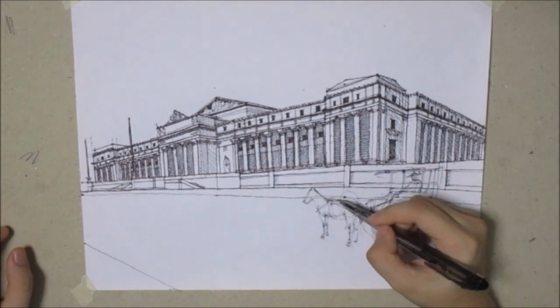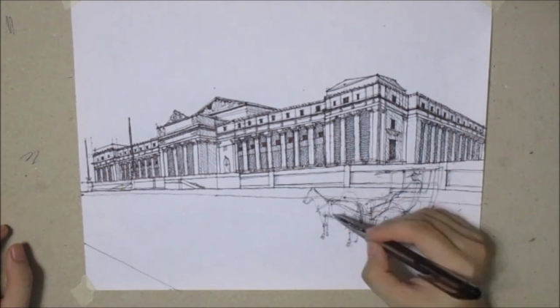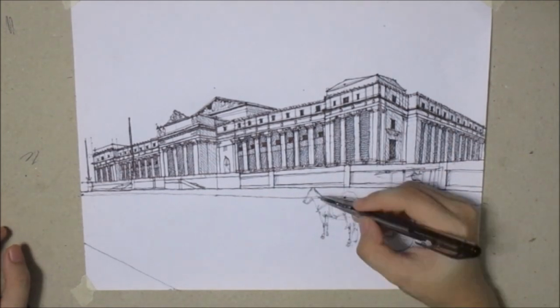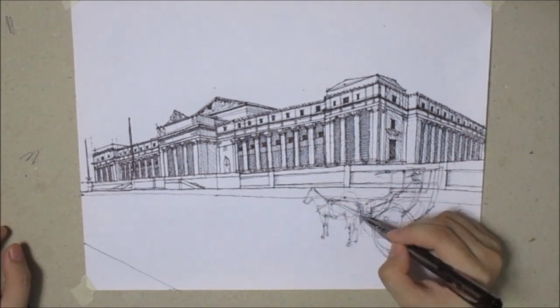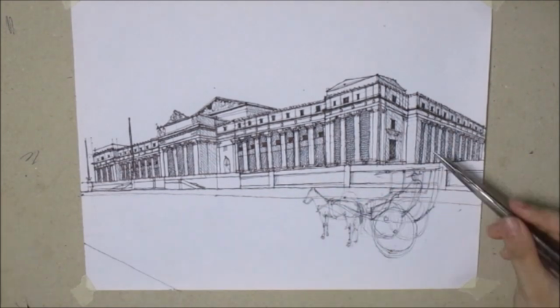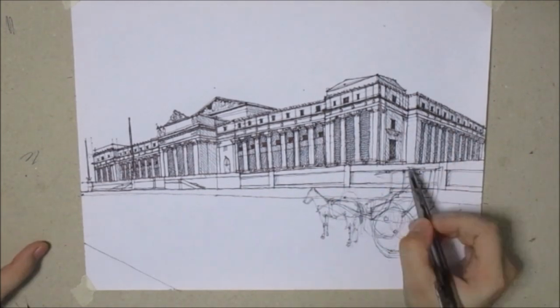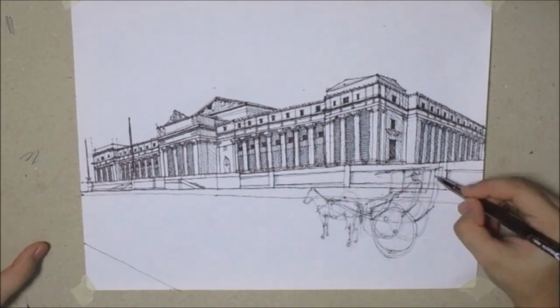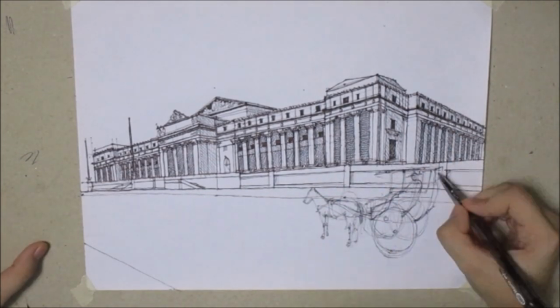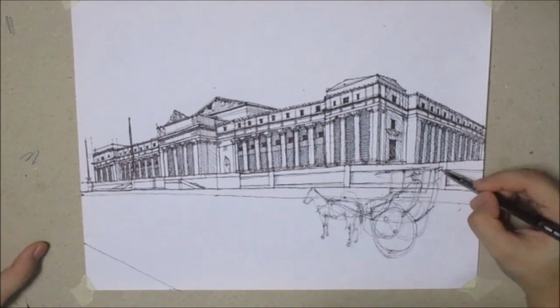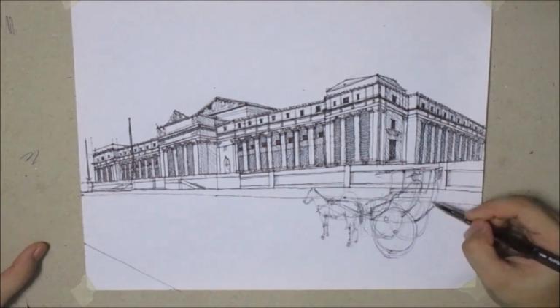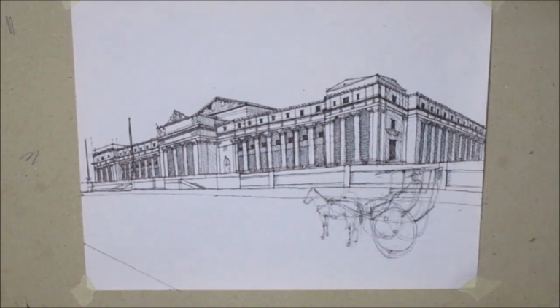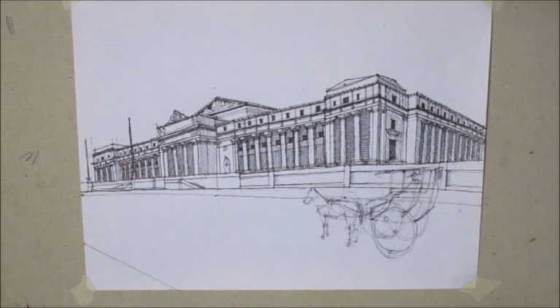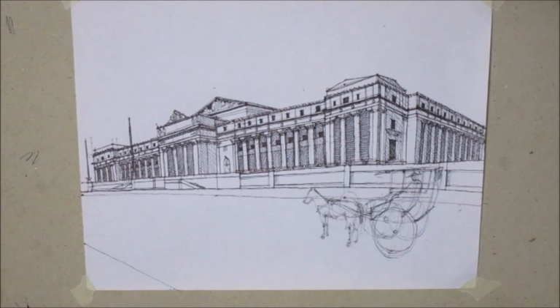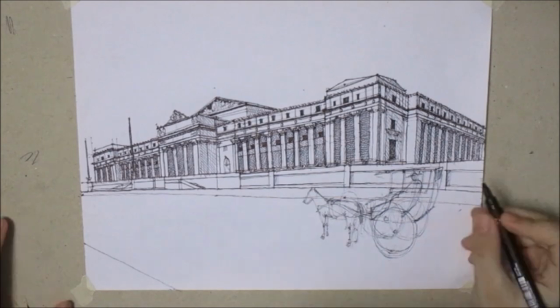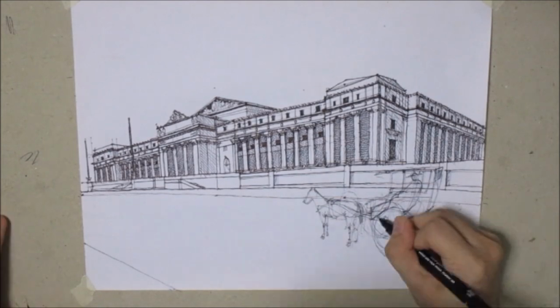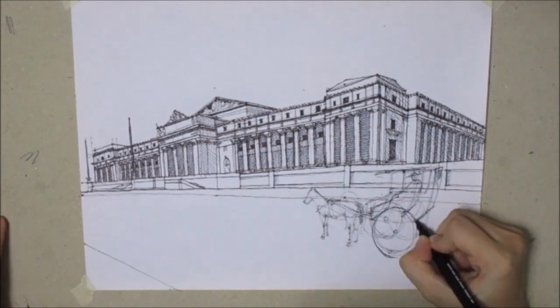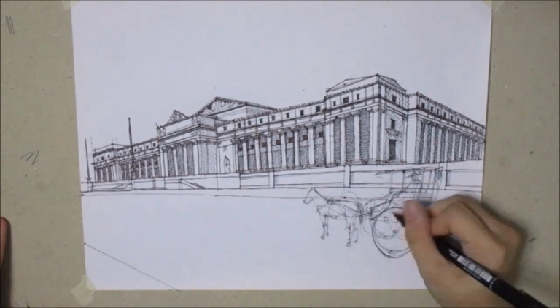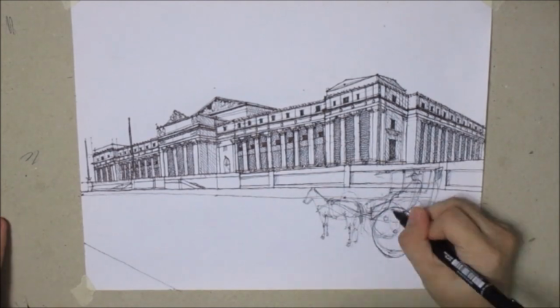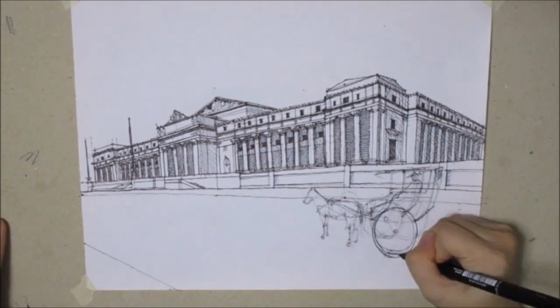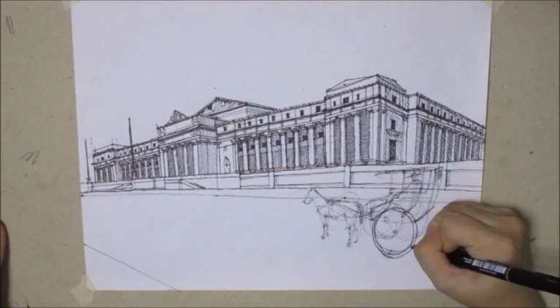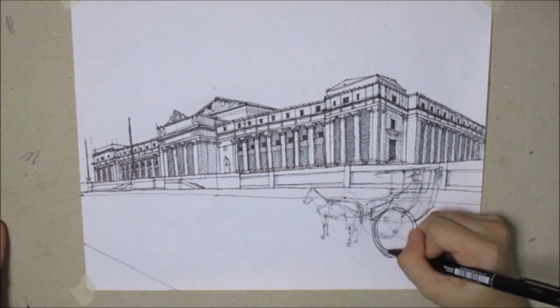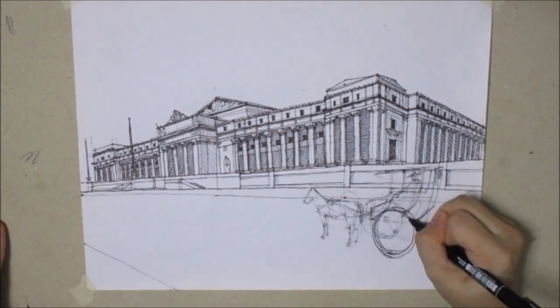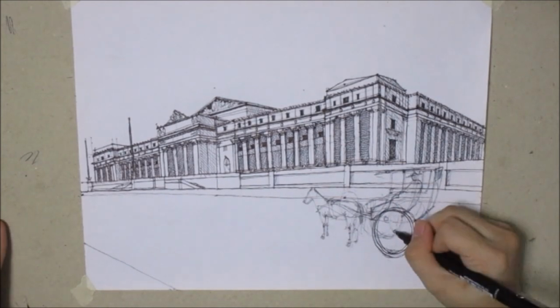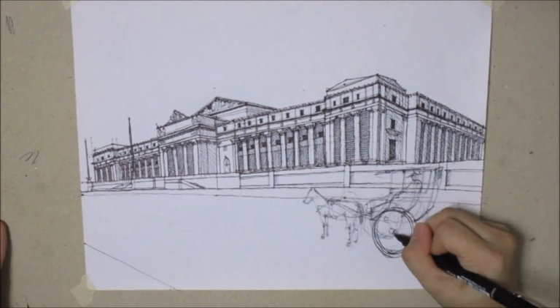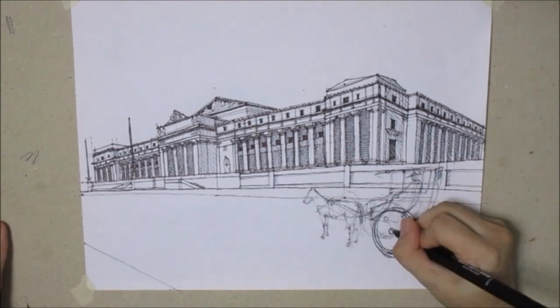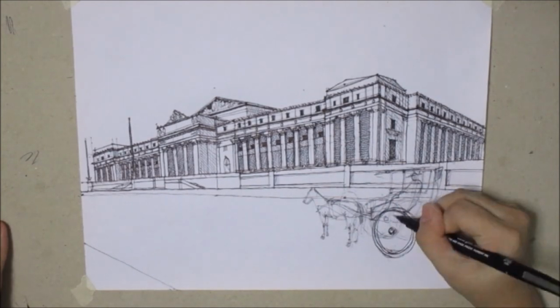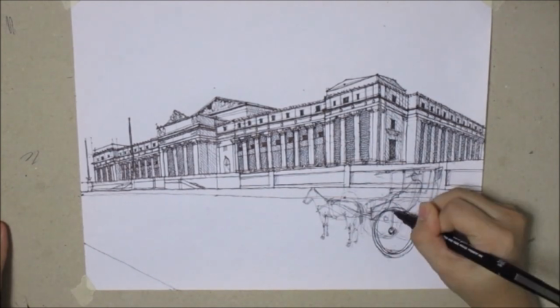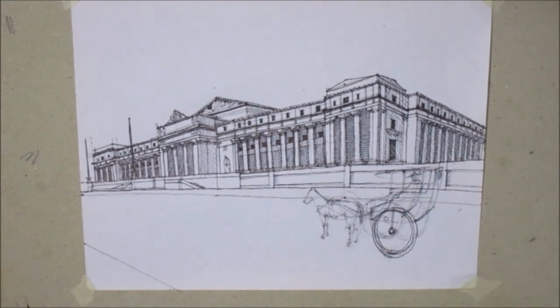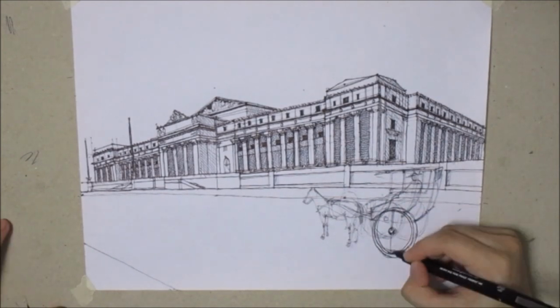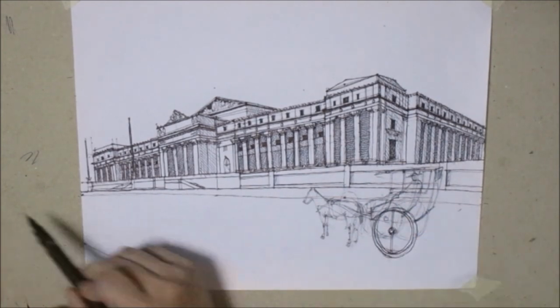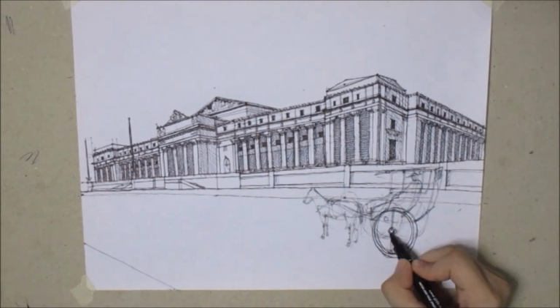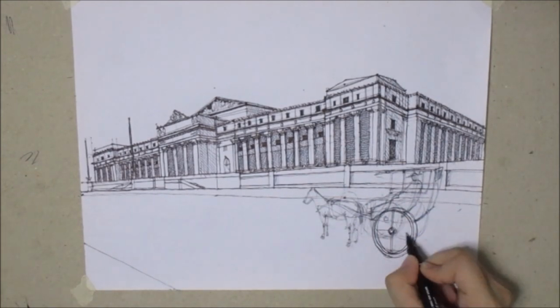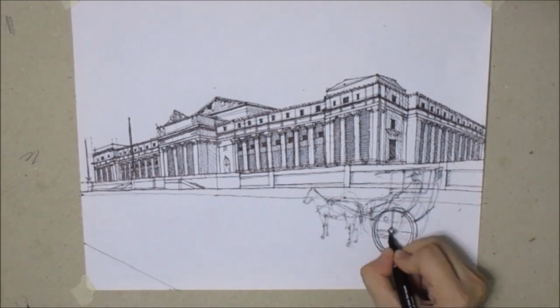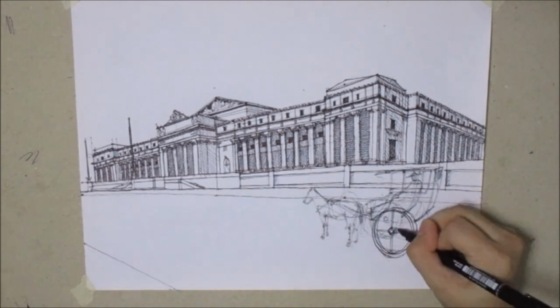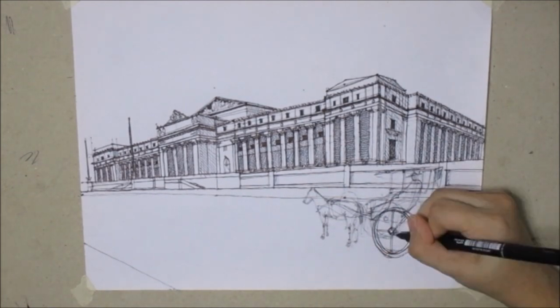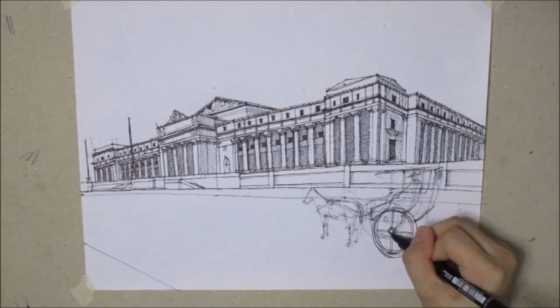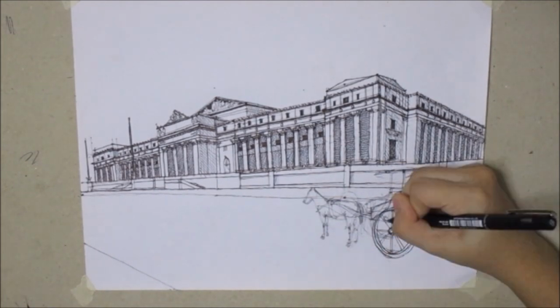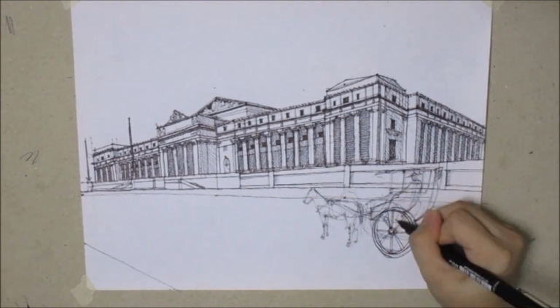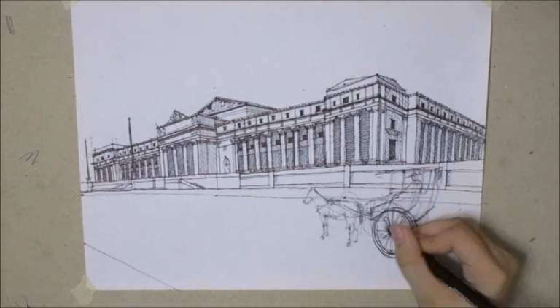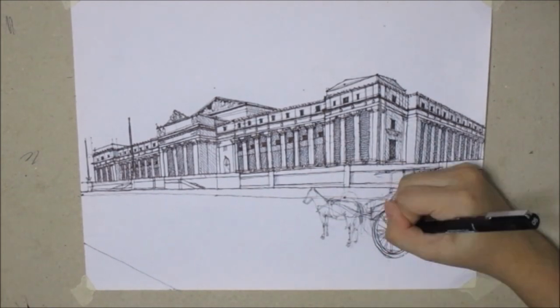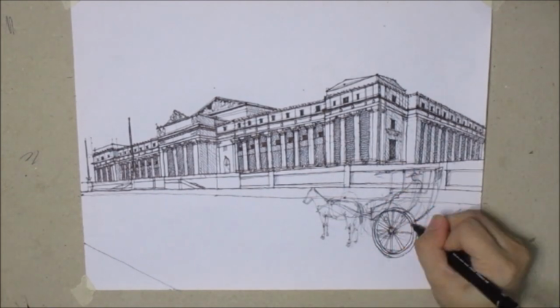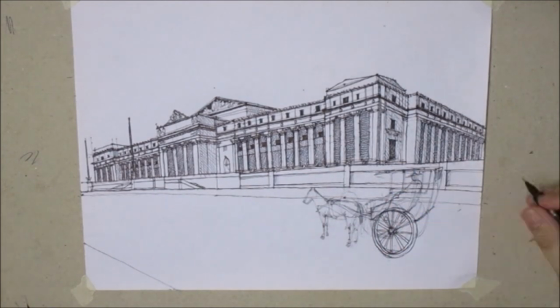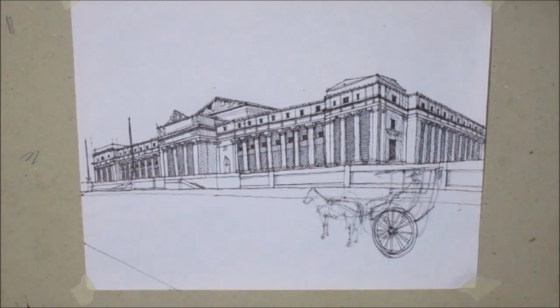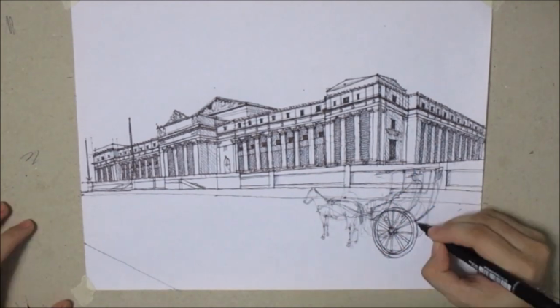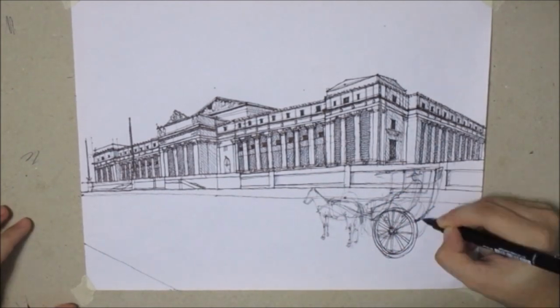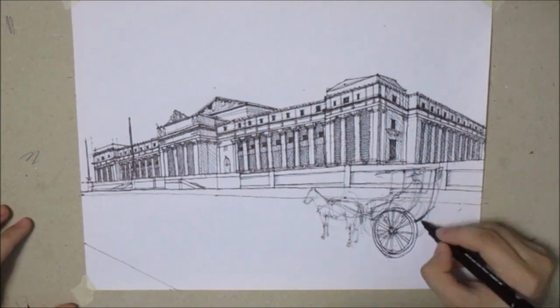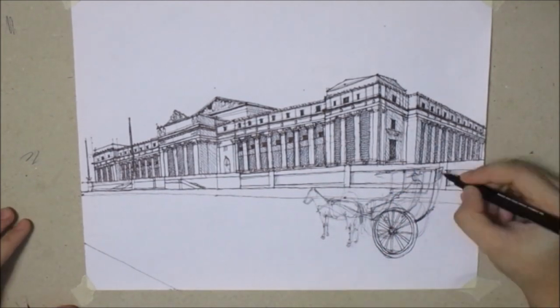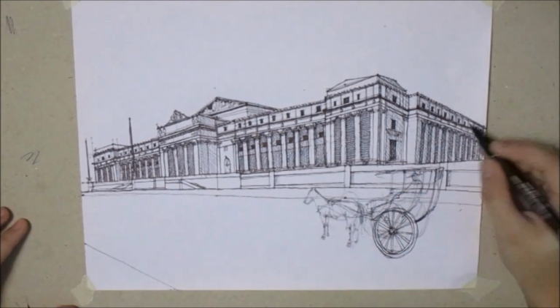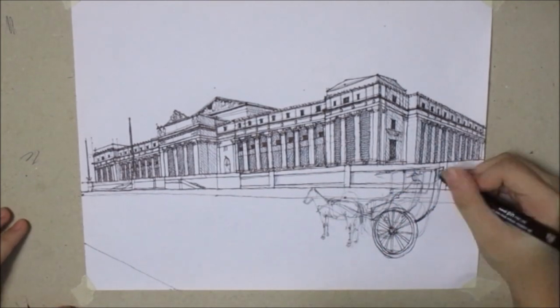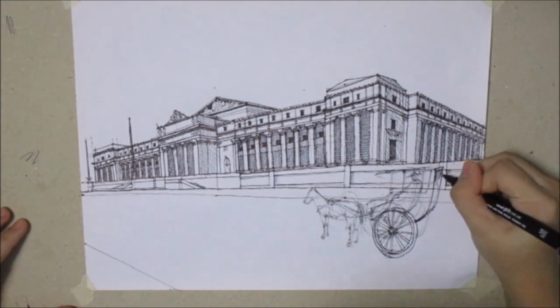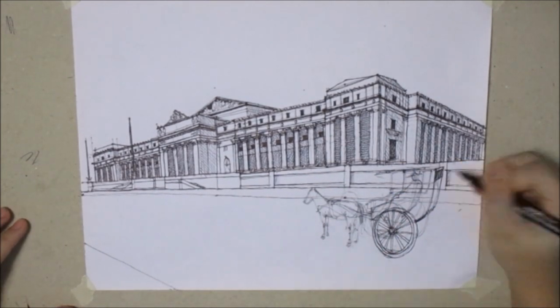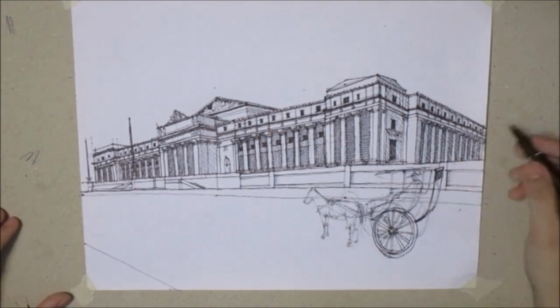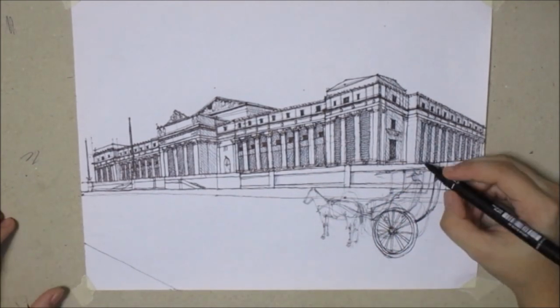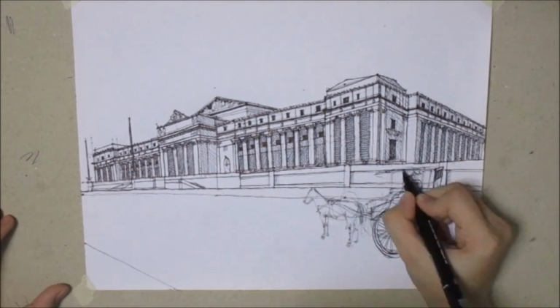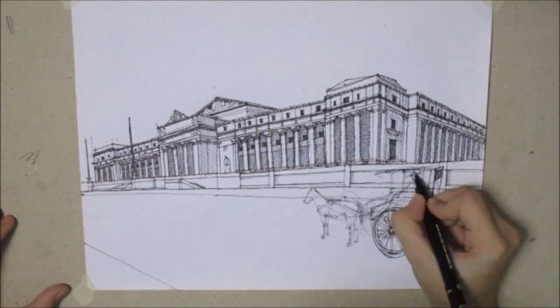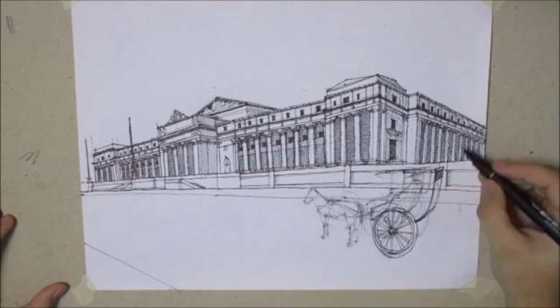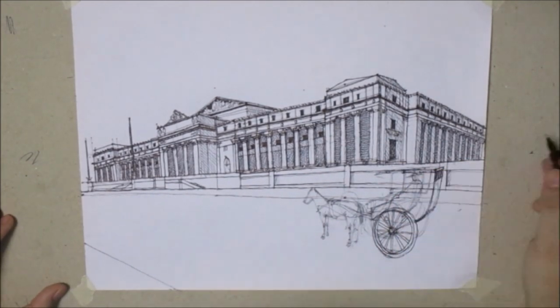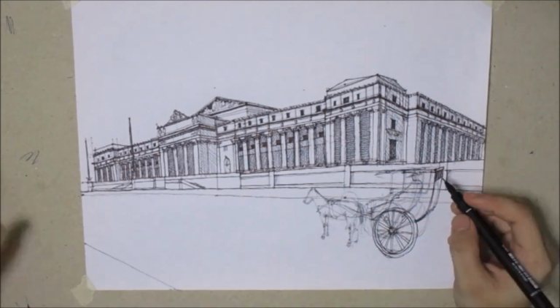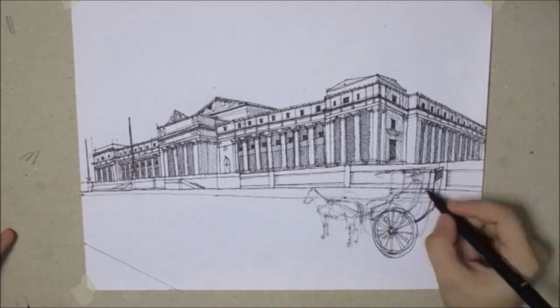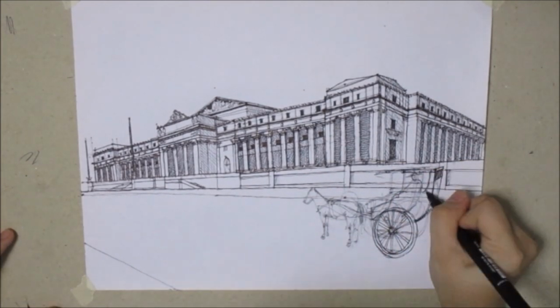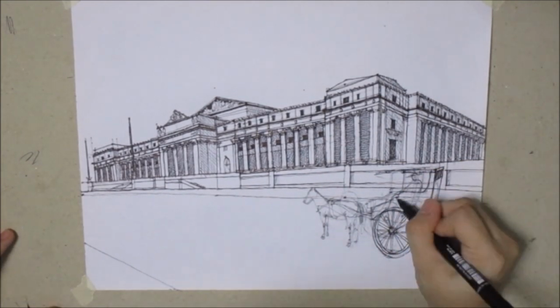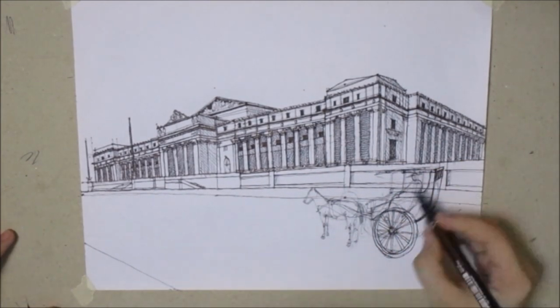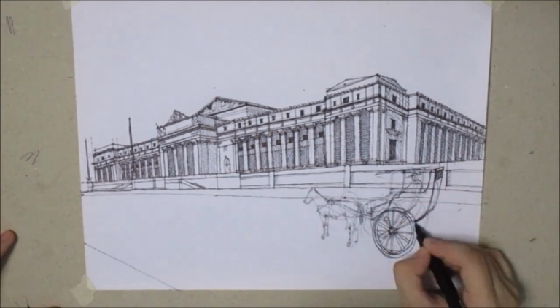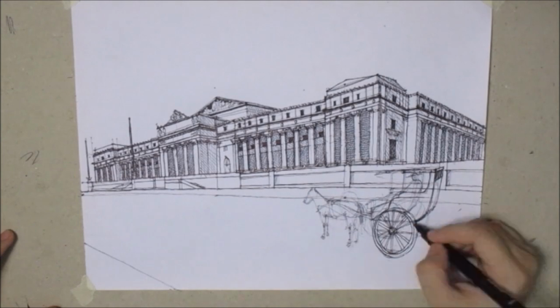This is also where Manuel Quezon, the second president of the Philippines, was inaugurated in 1935.